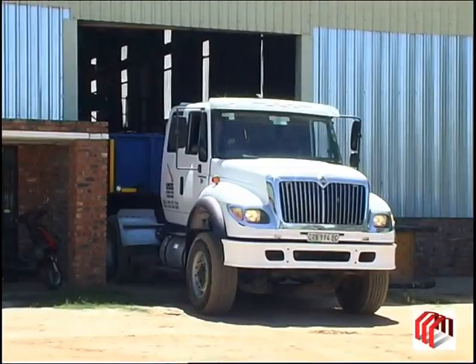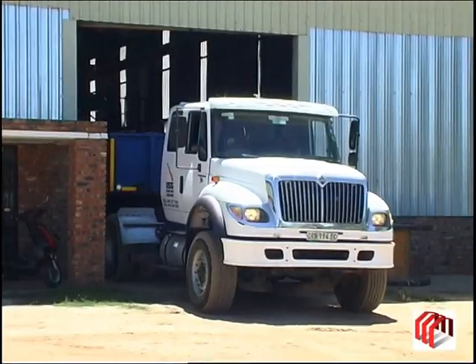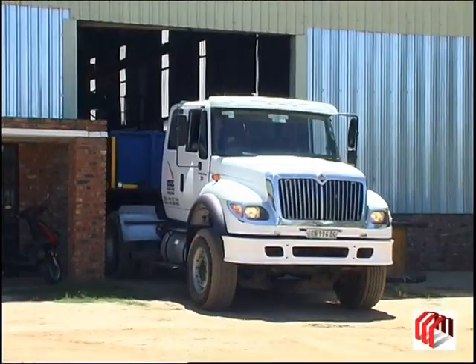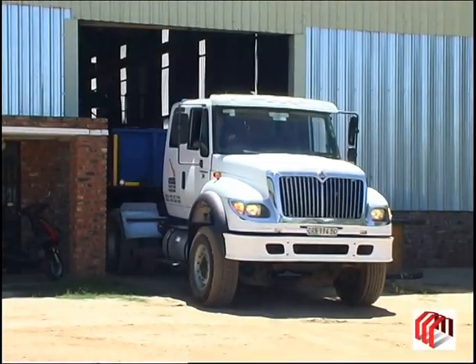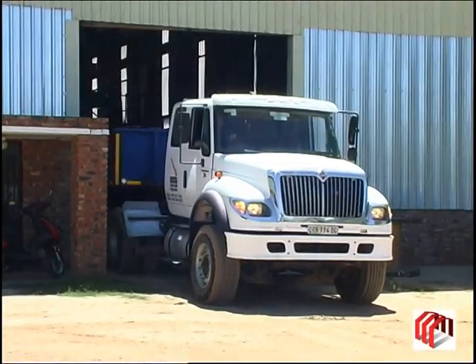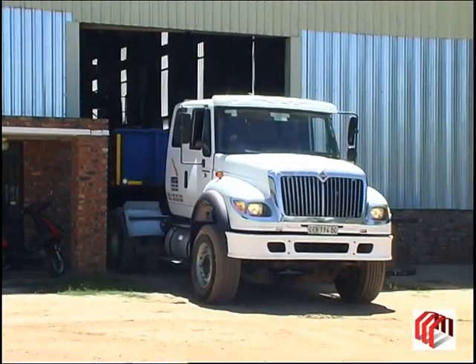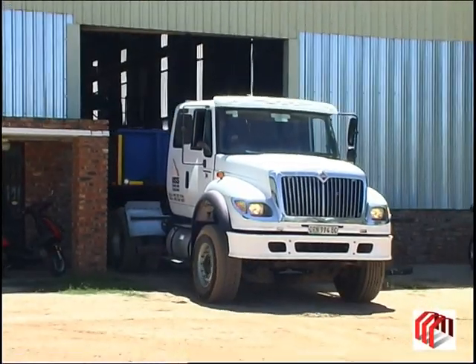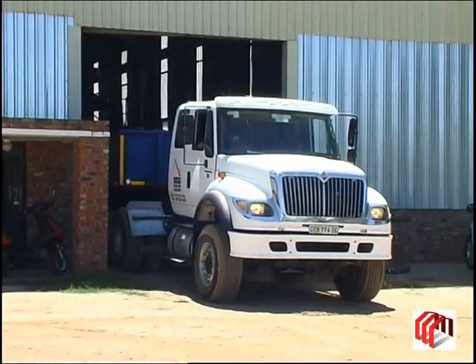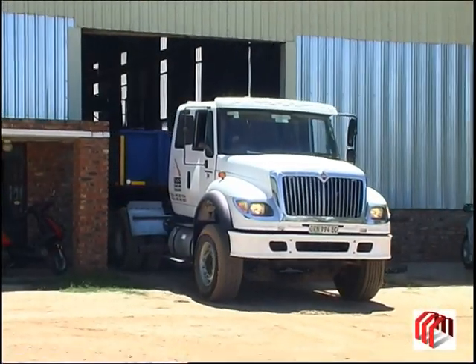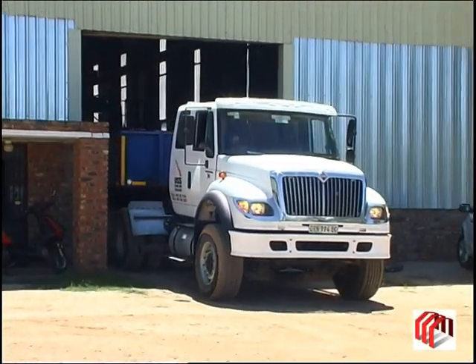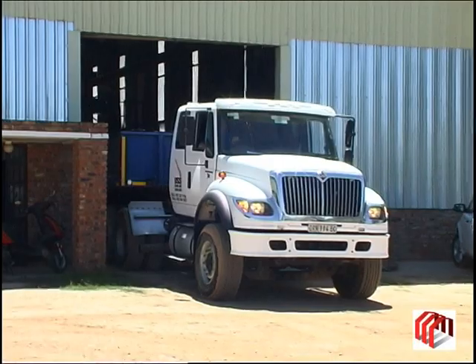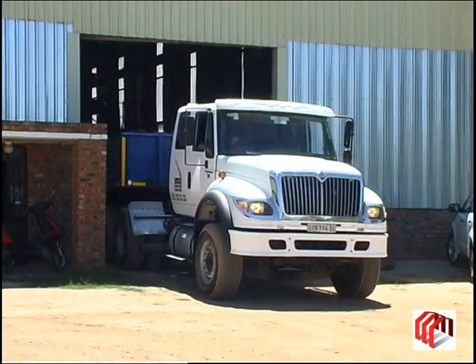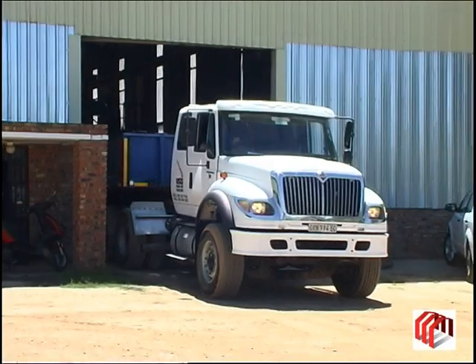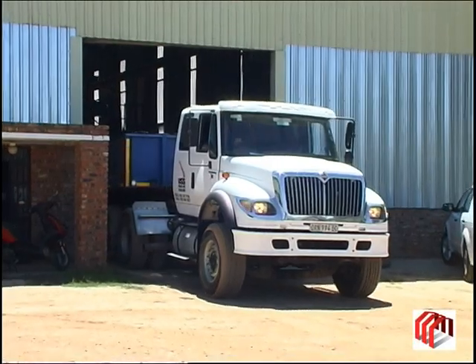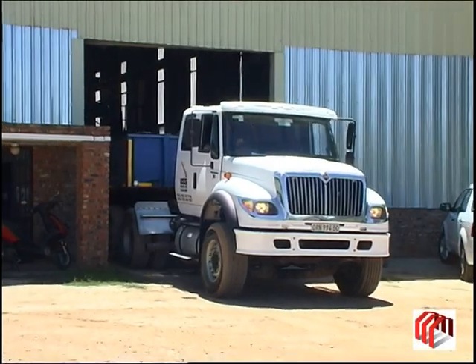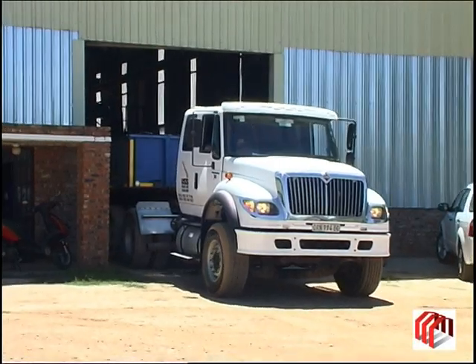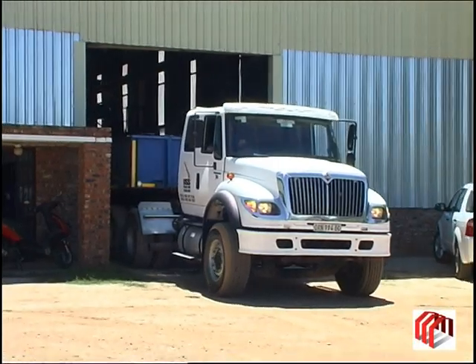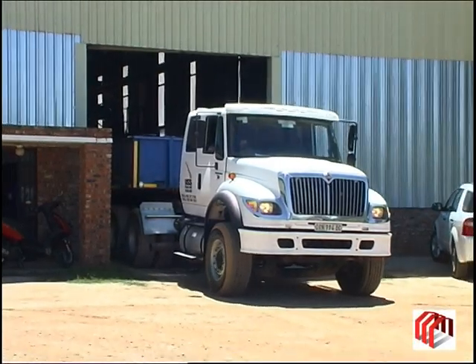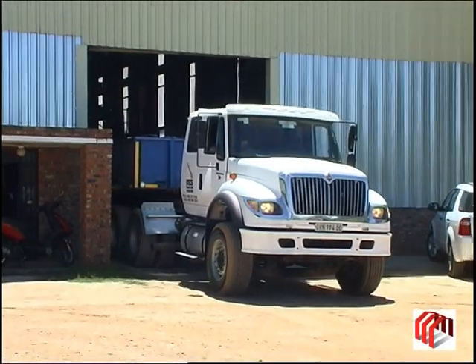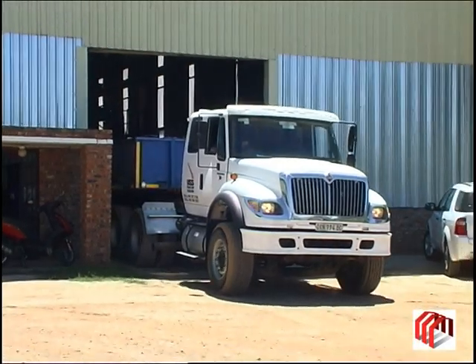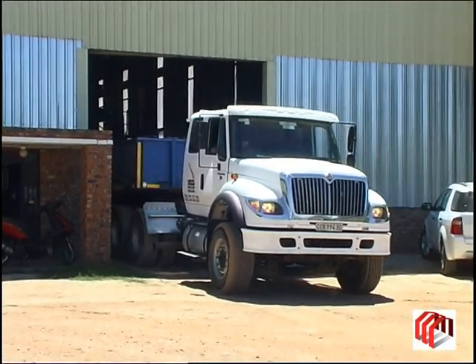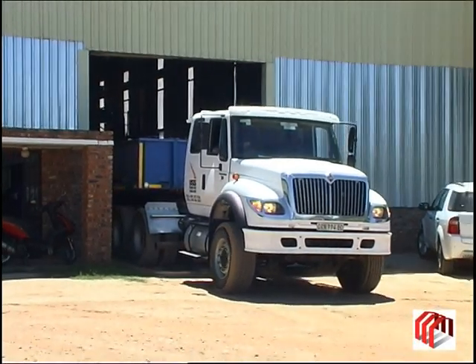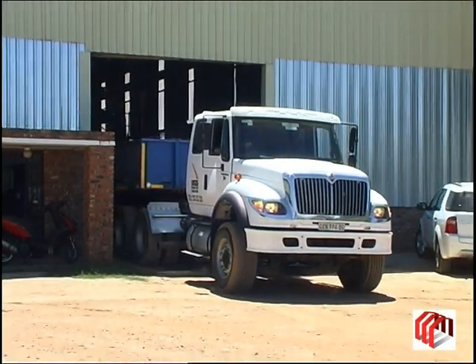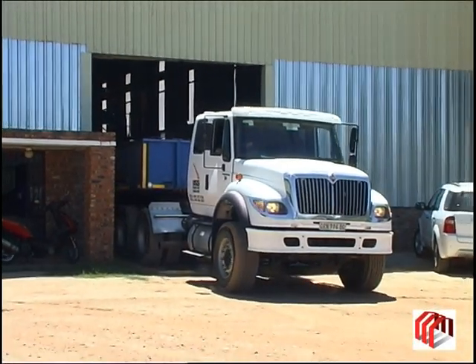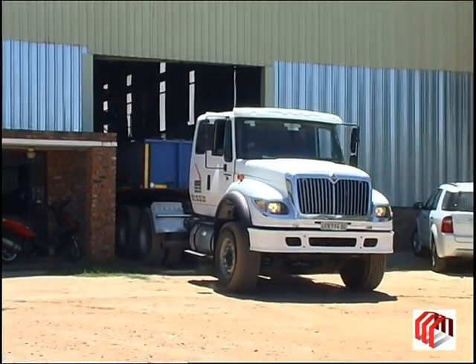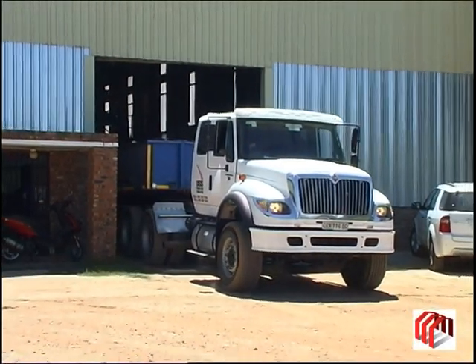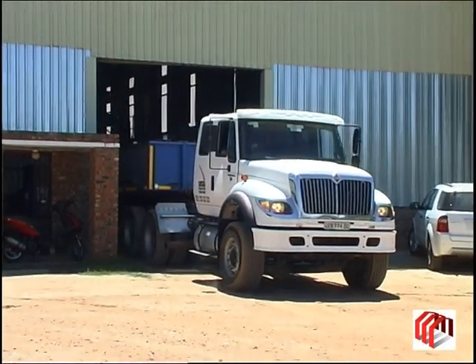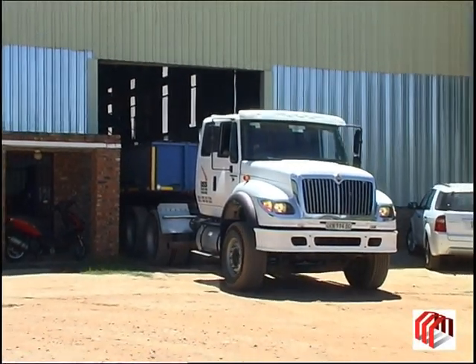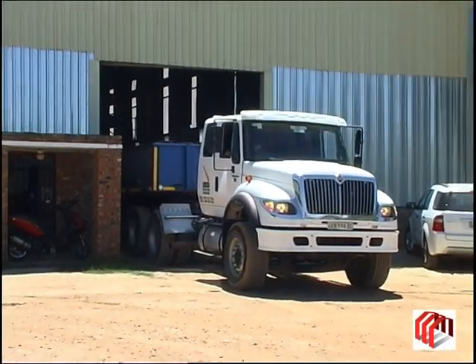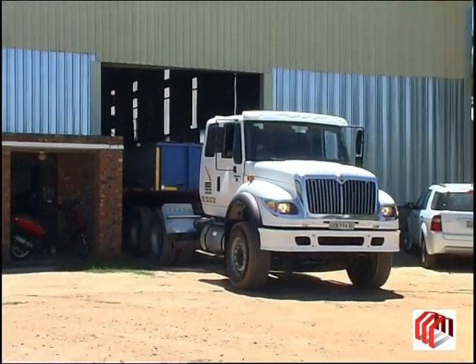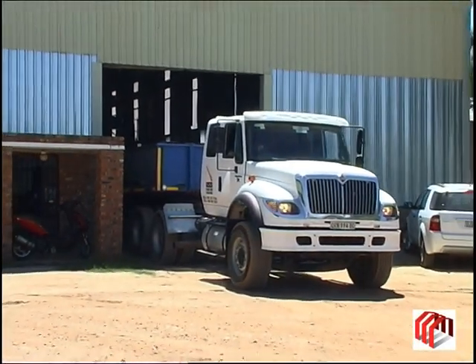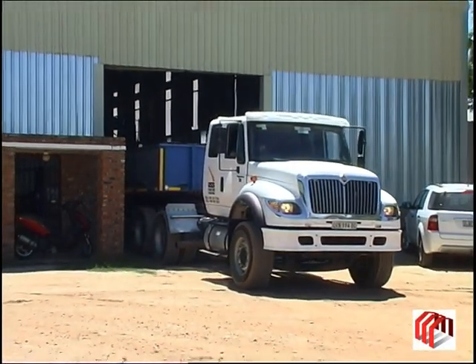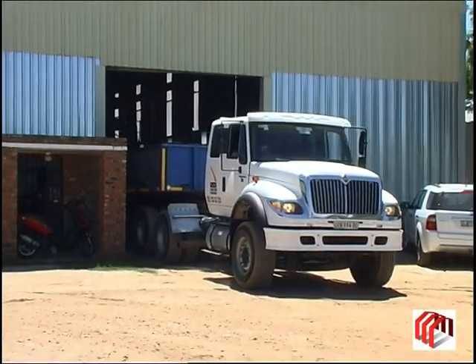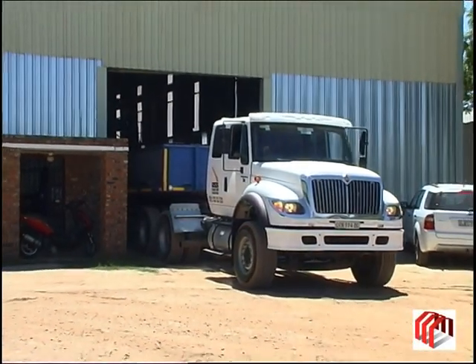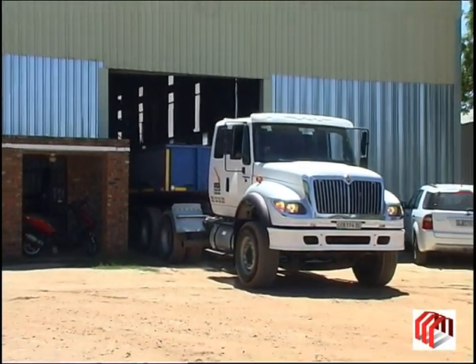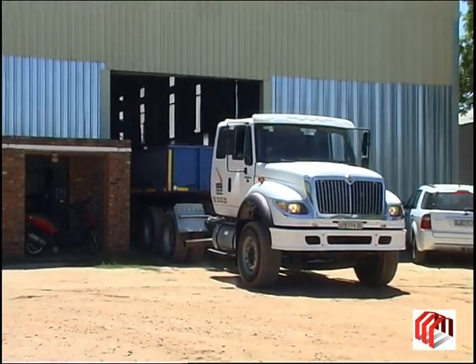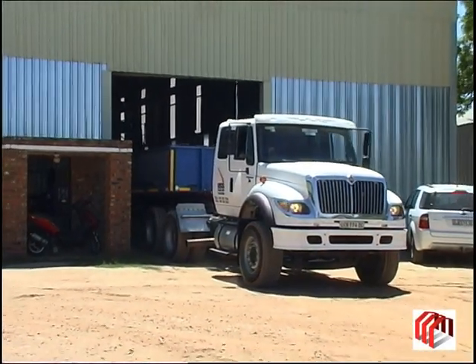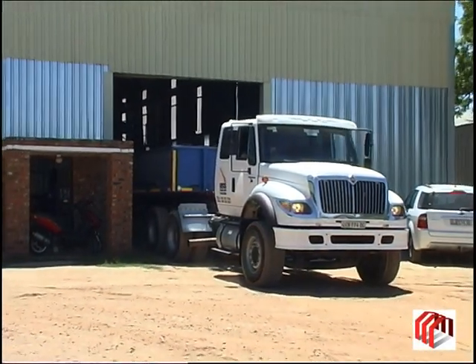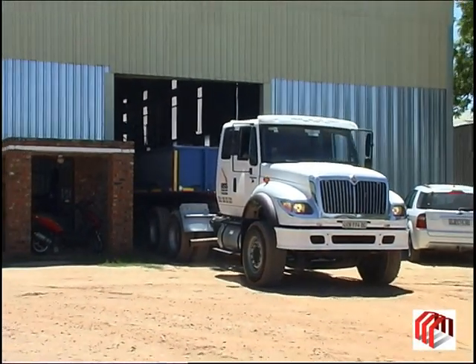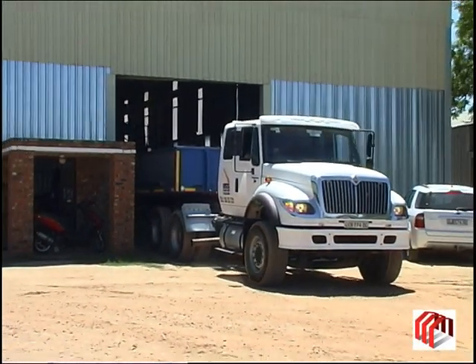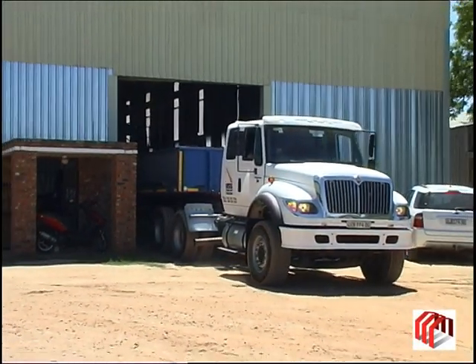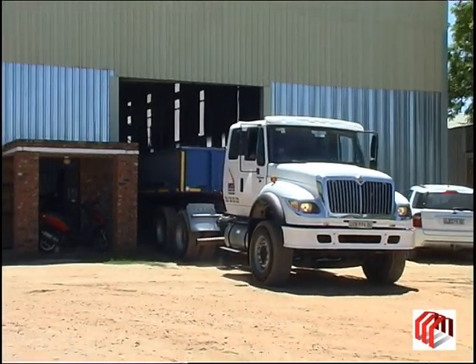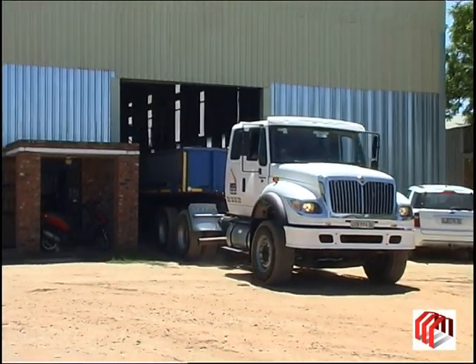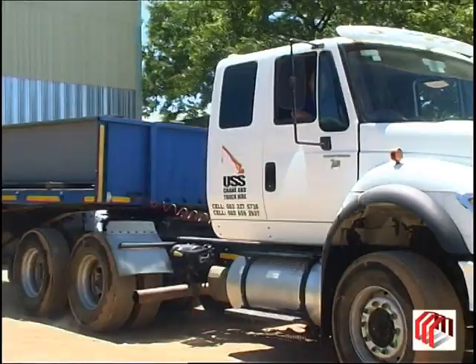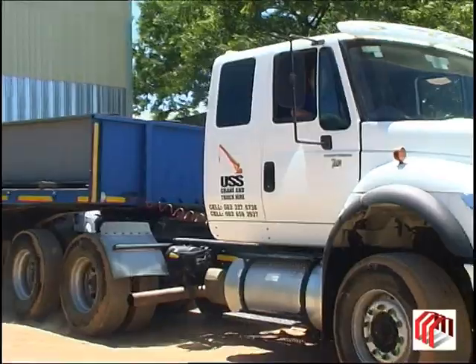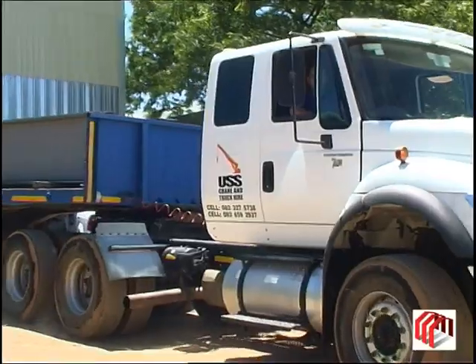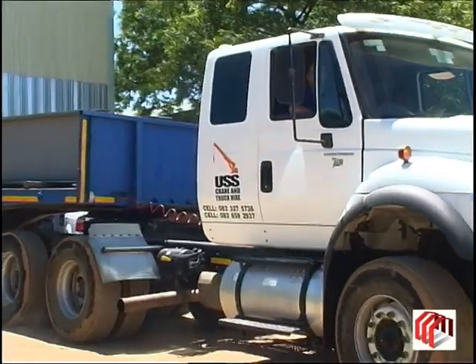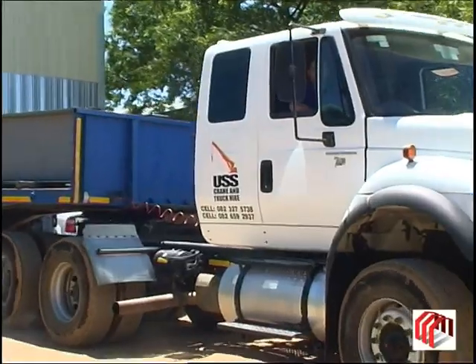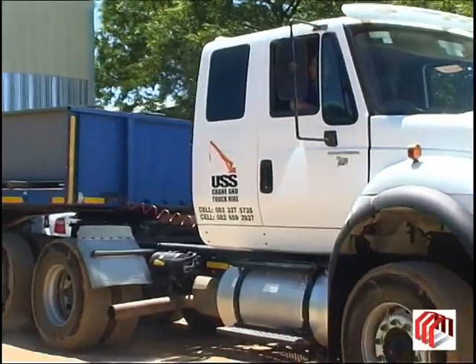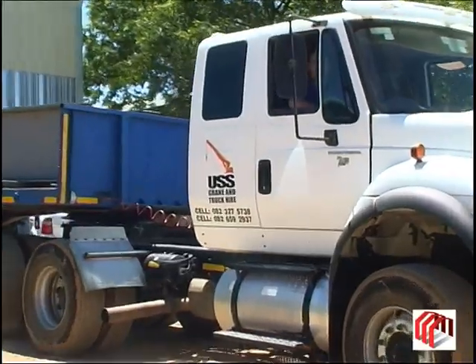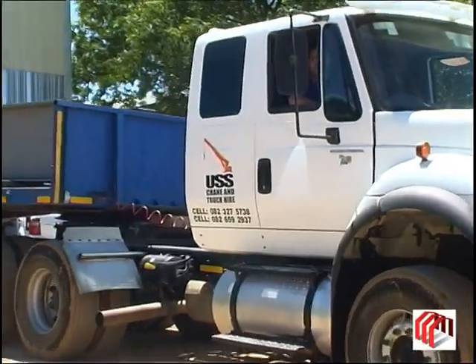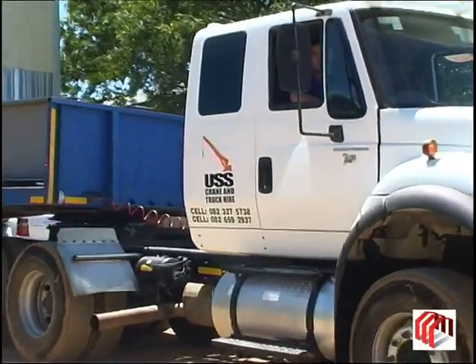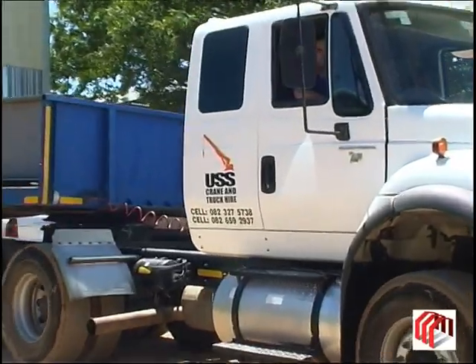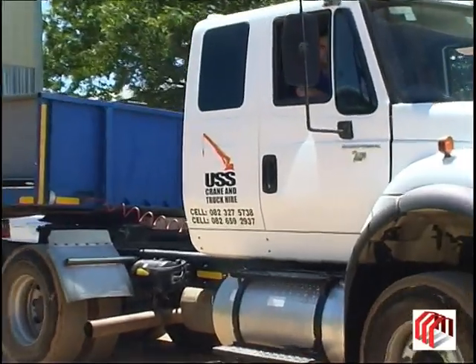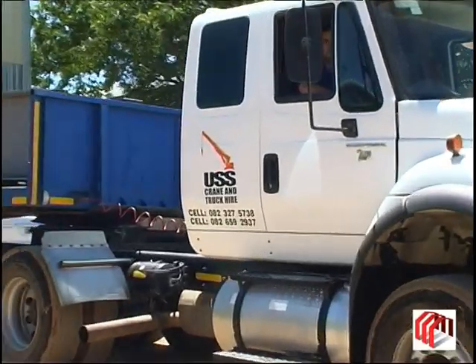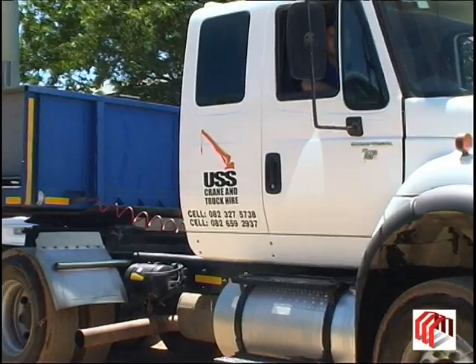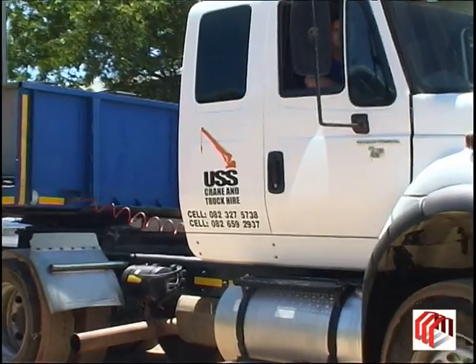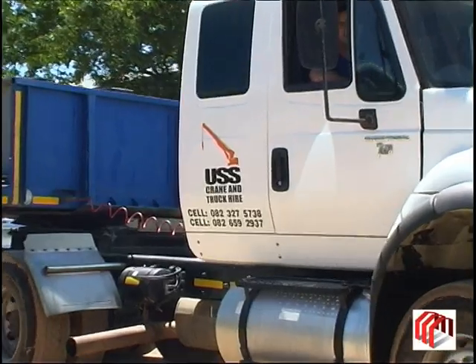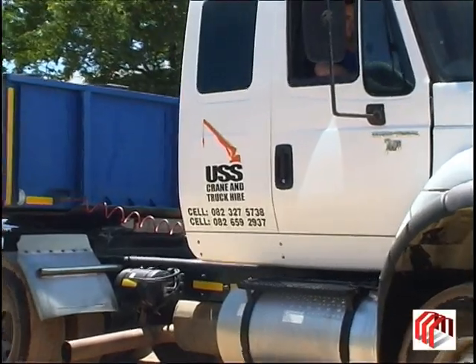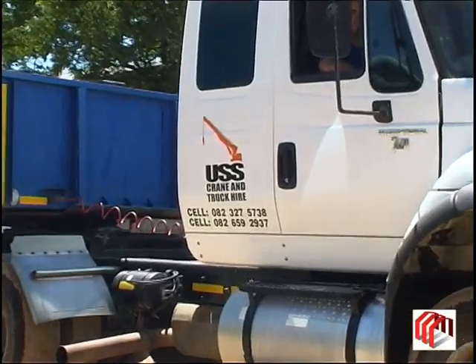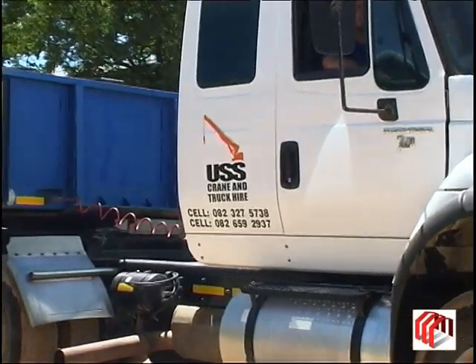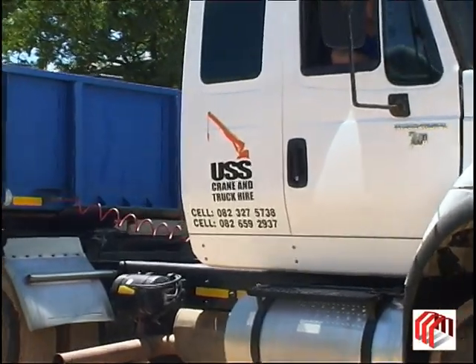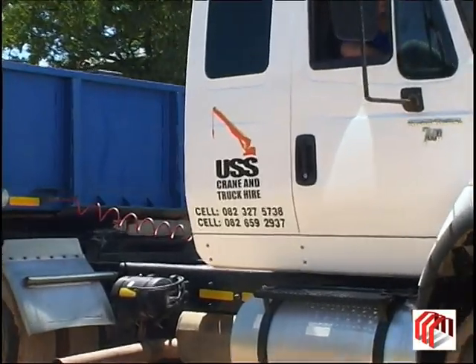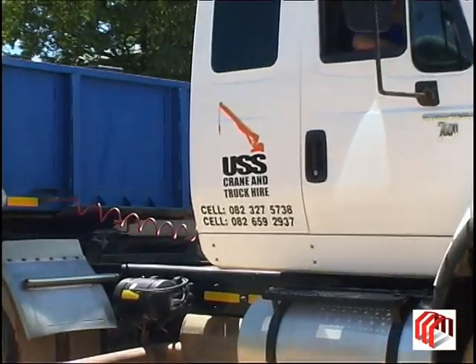Finally, Uitenhage Supersteel's comprehensive transport fleet is able to load and deliver the completed beams to the client.